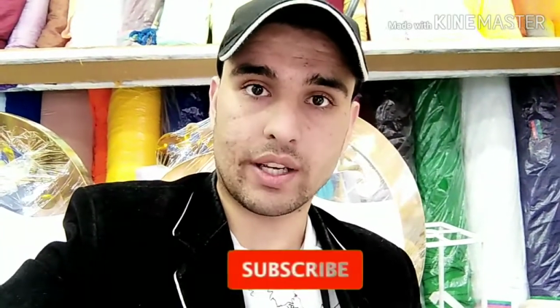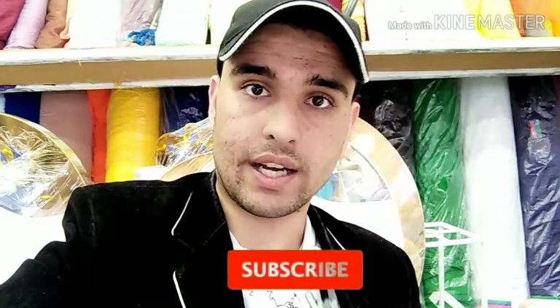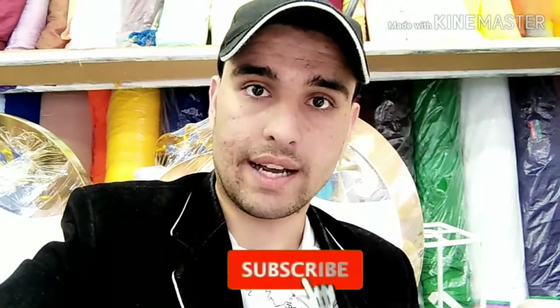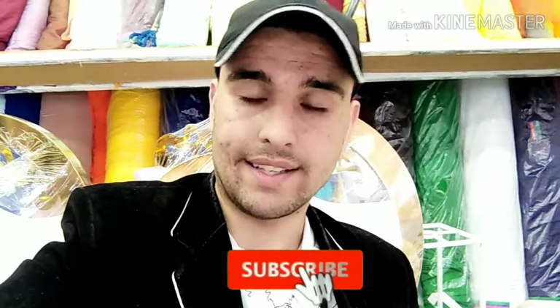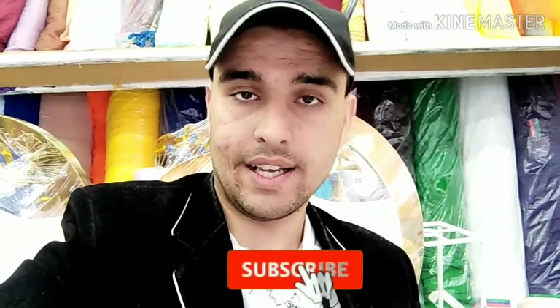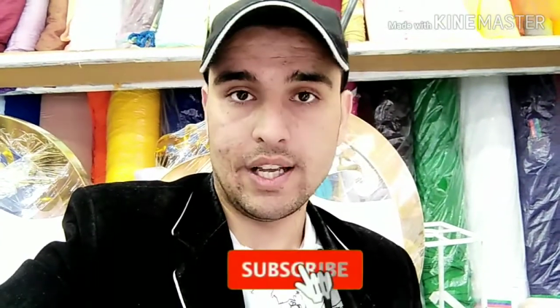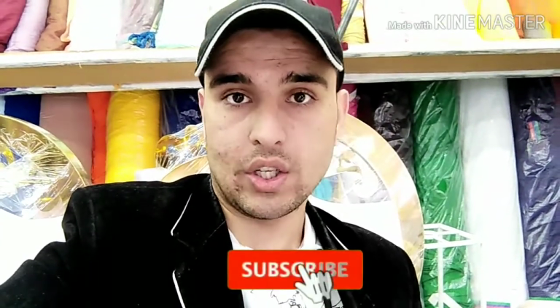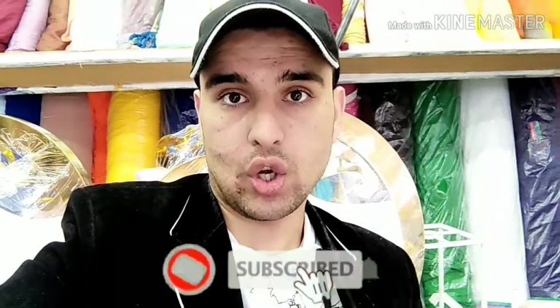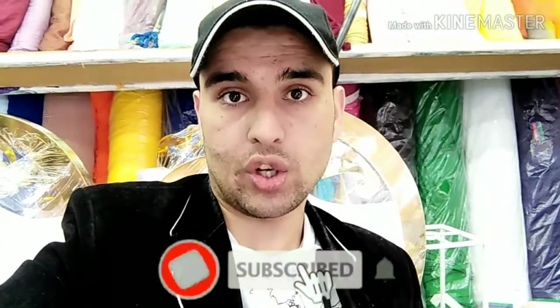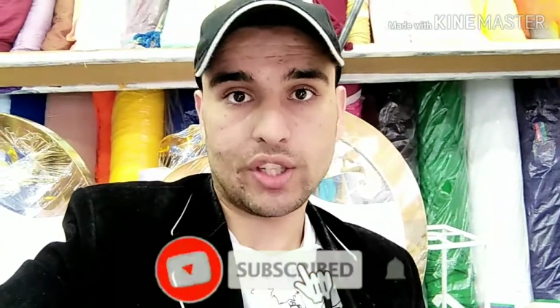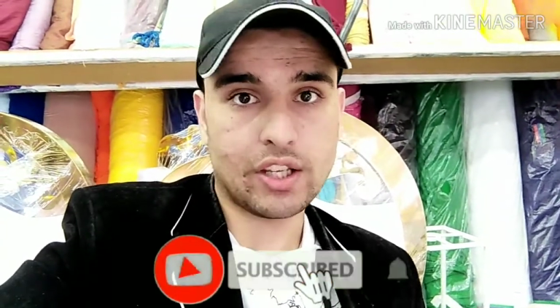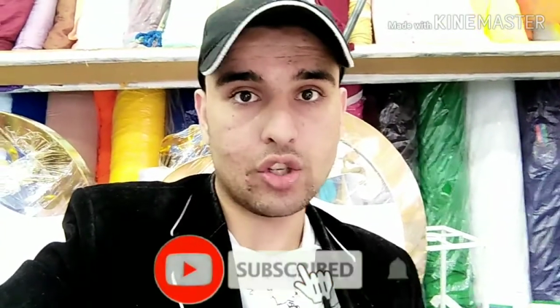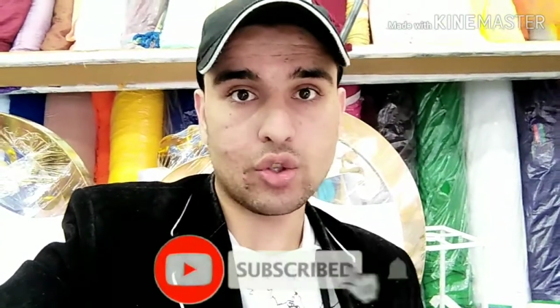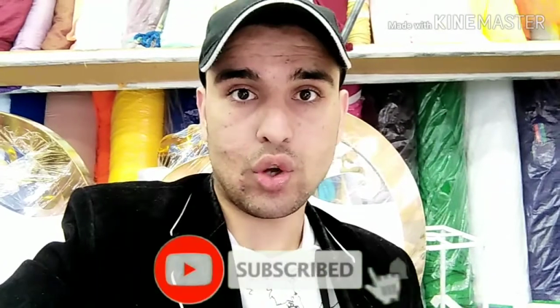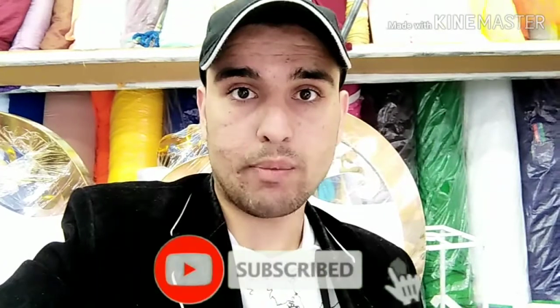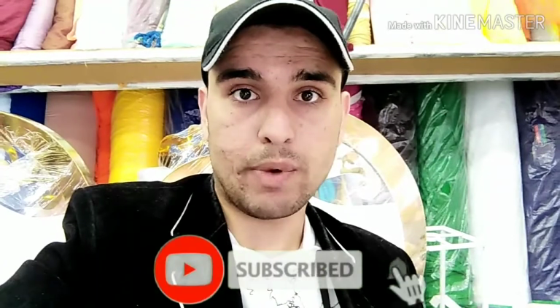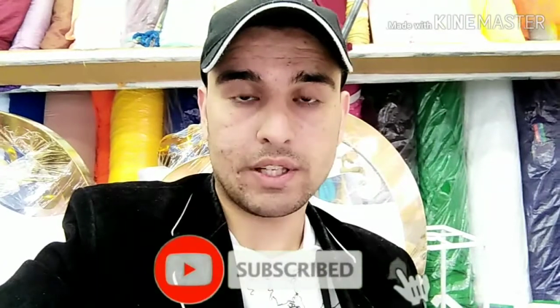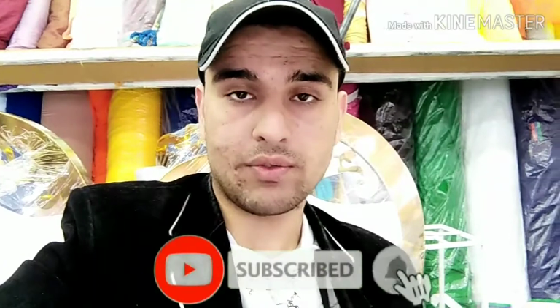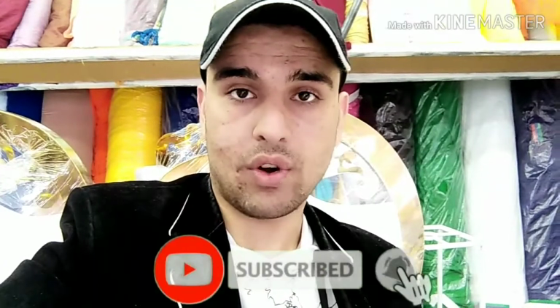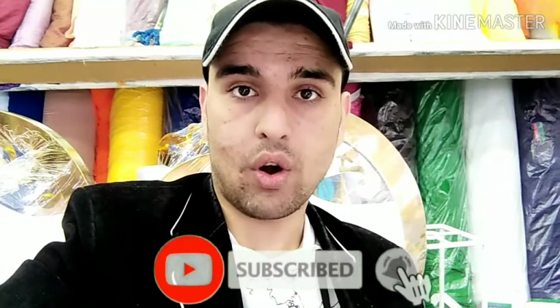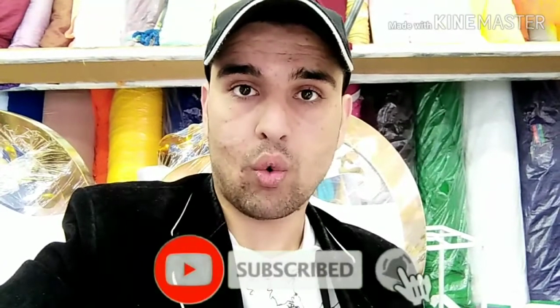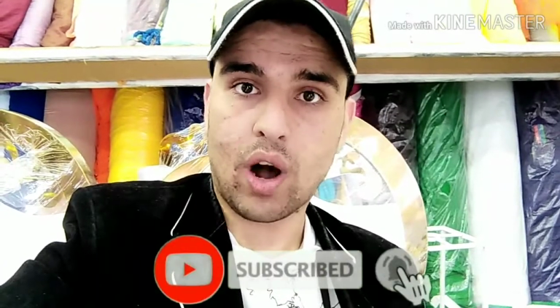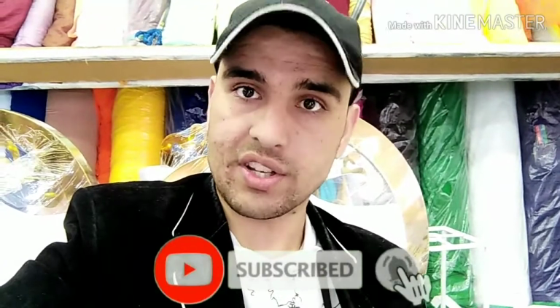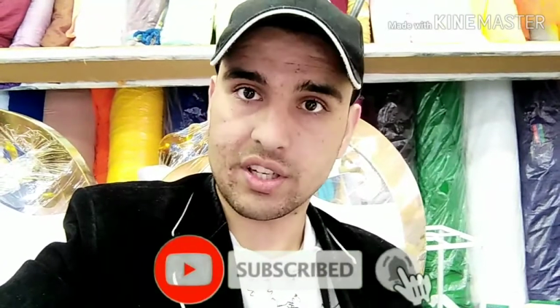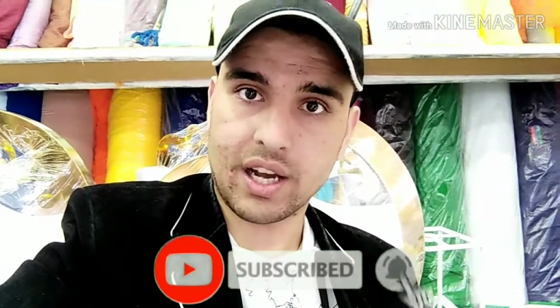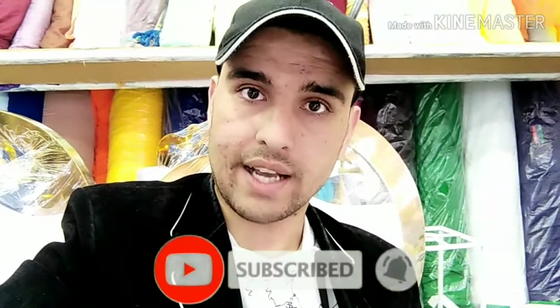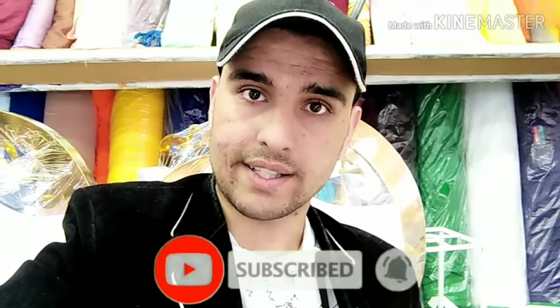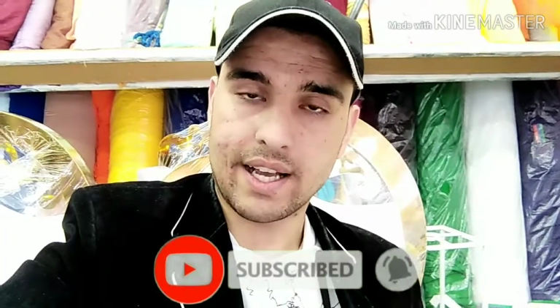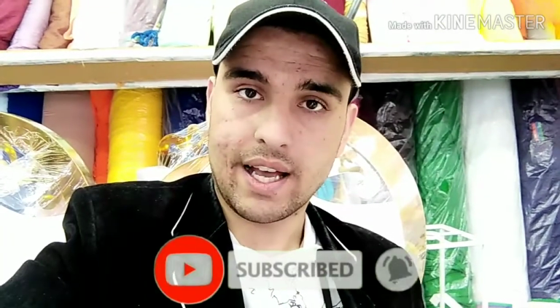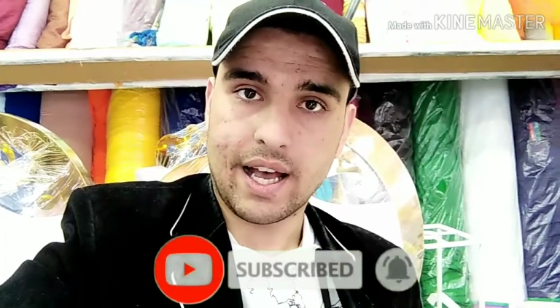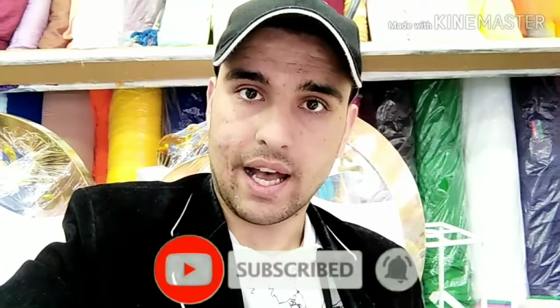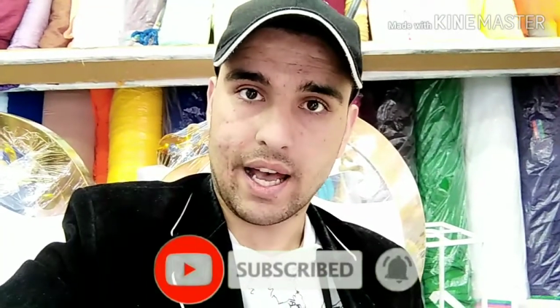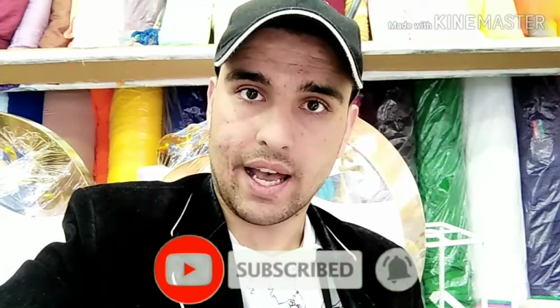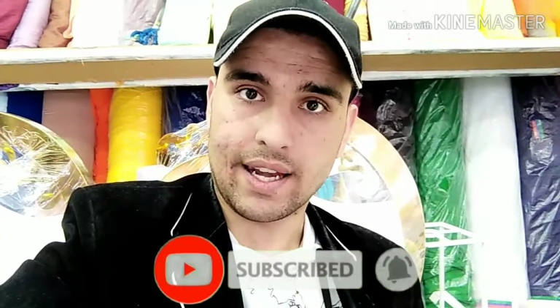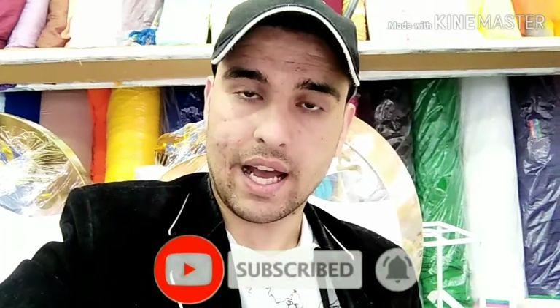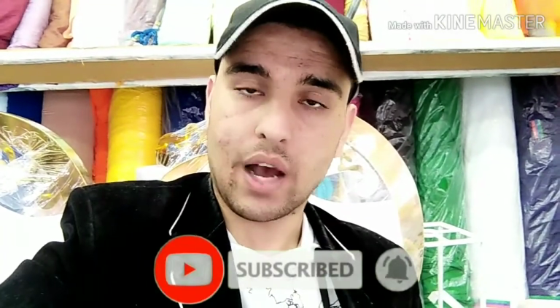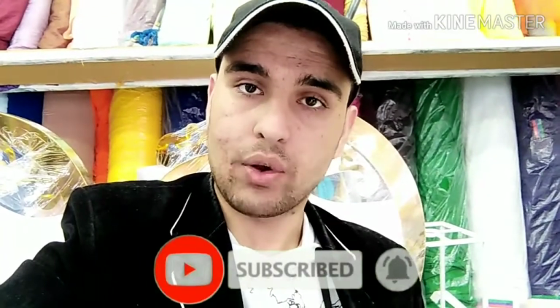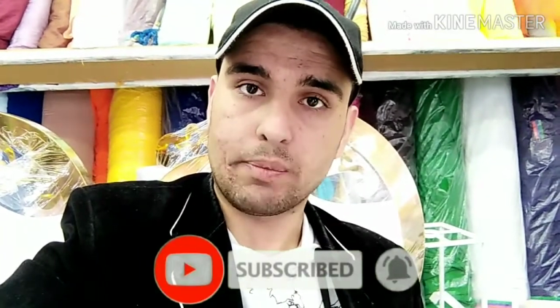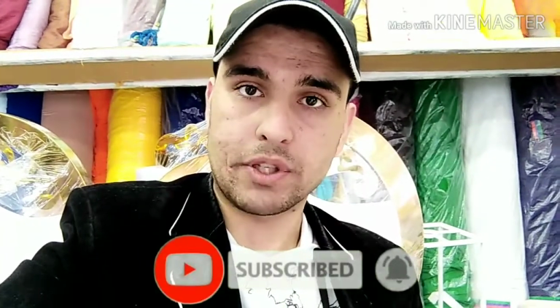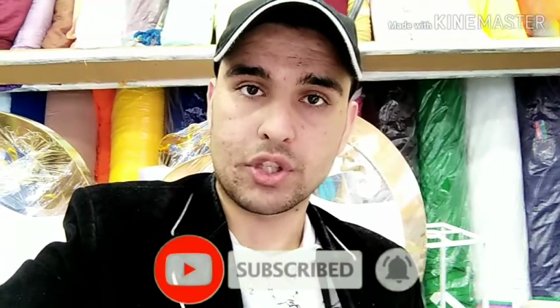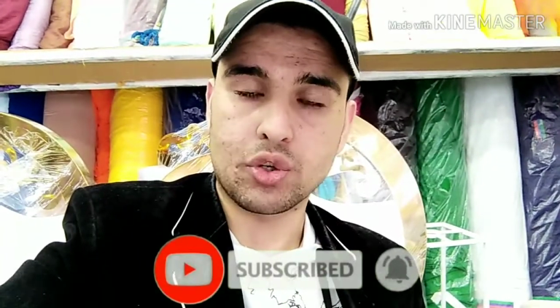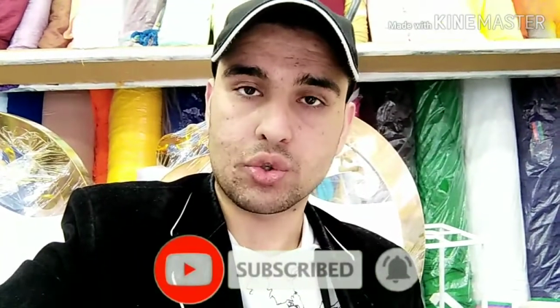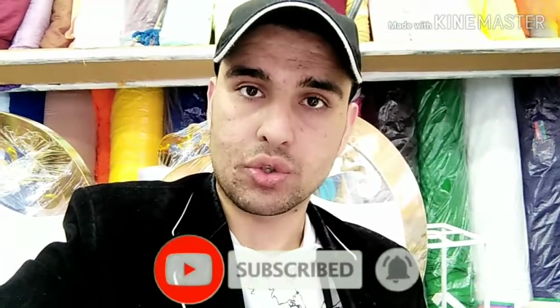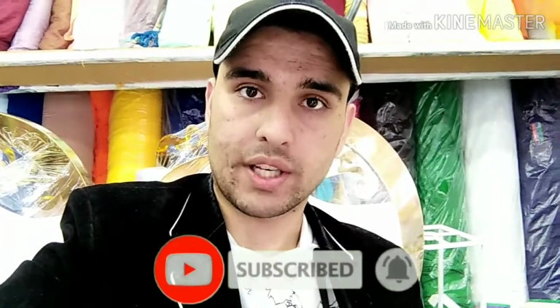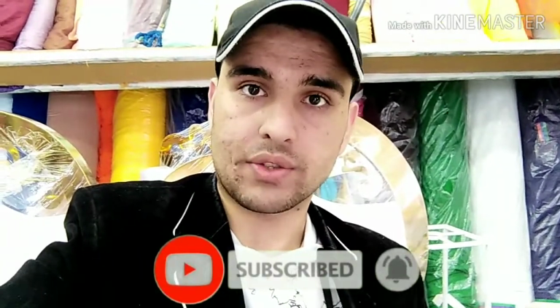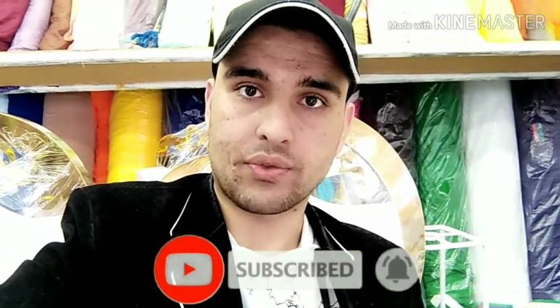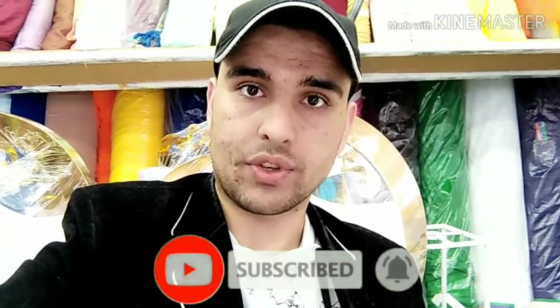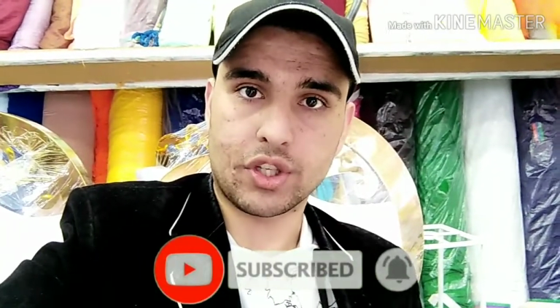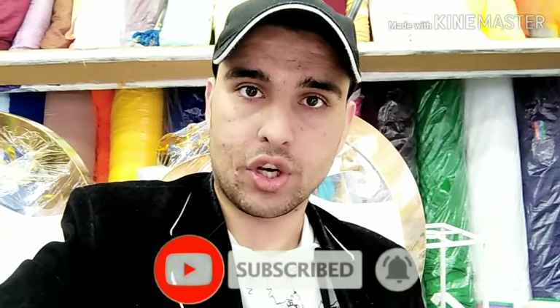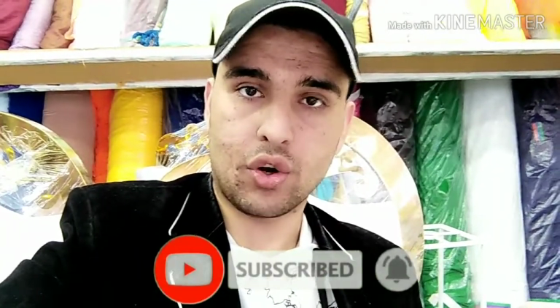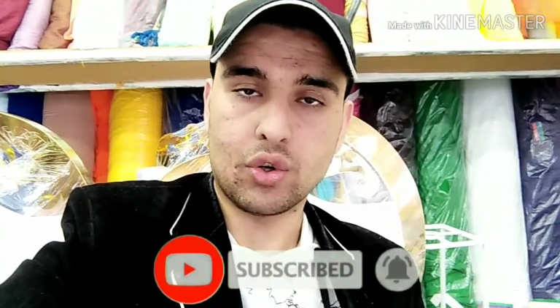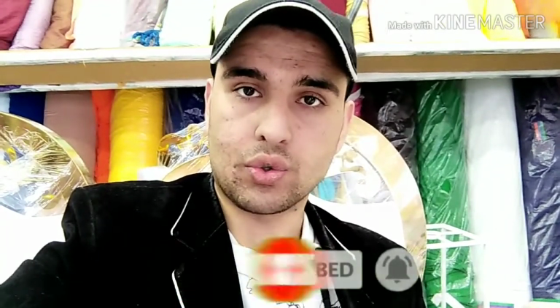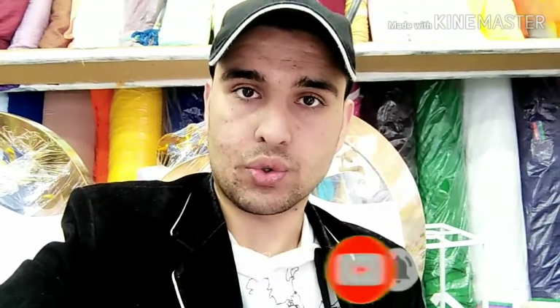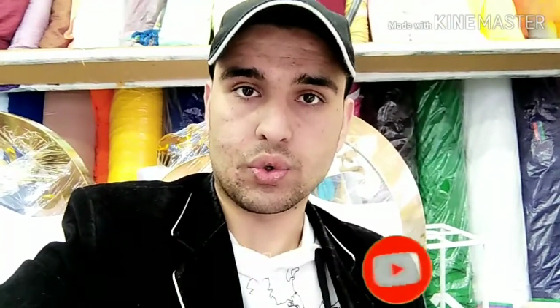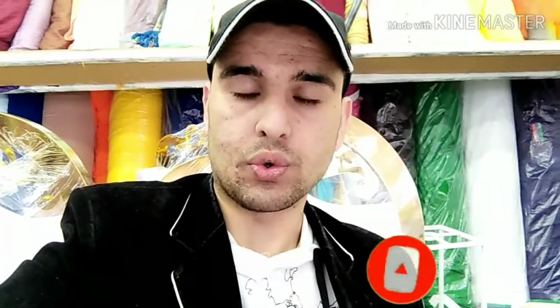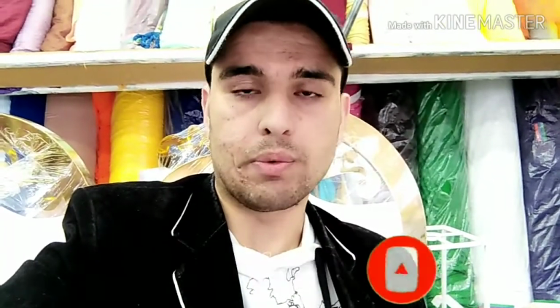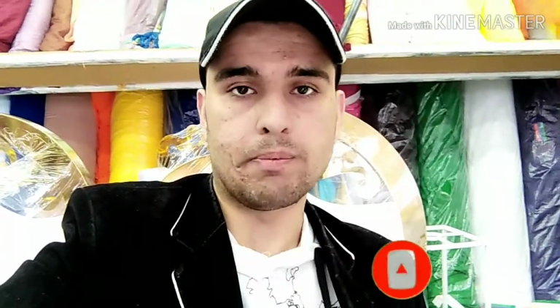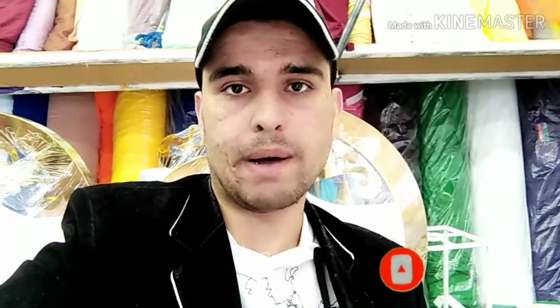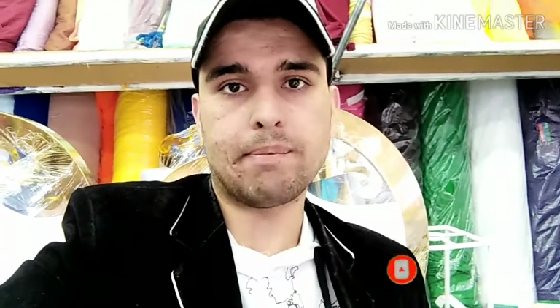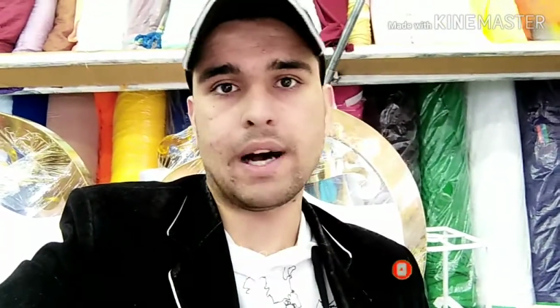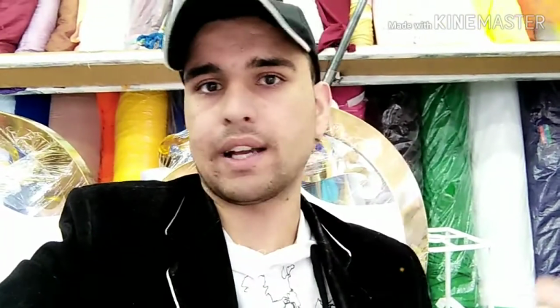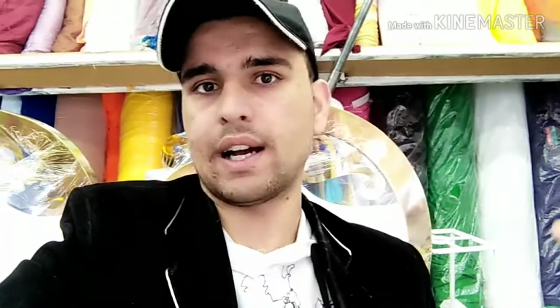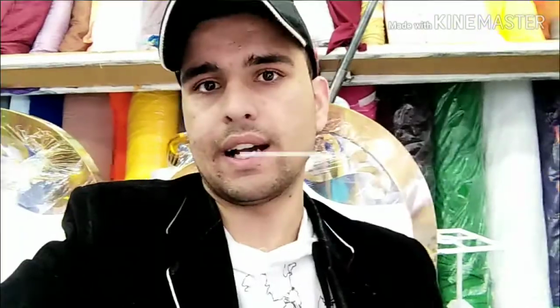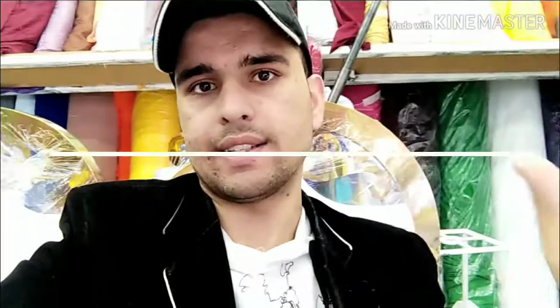Okay guys, thank you so much for watching, and I will see you in the next video soon. Bye-bye guys.